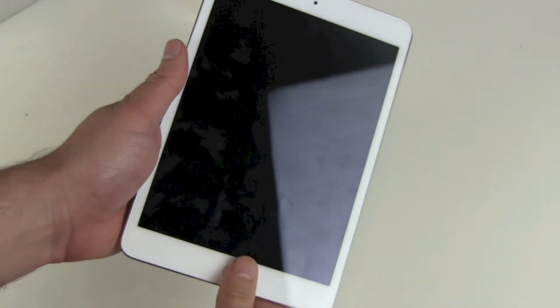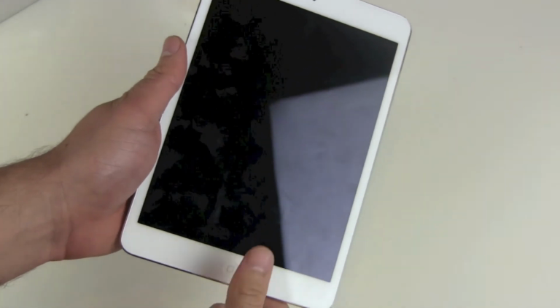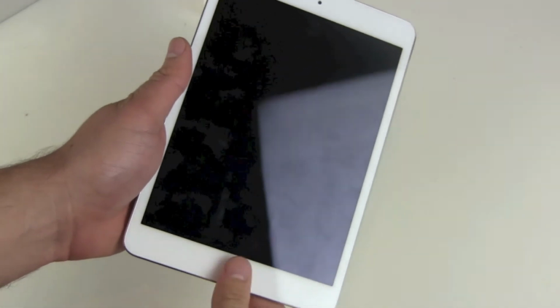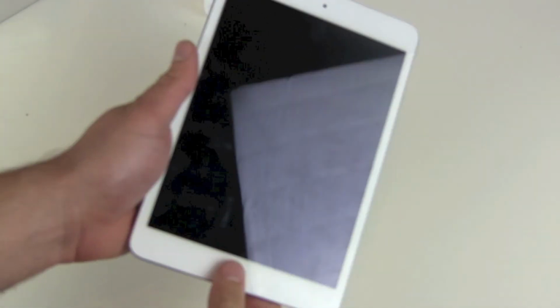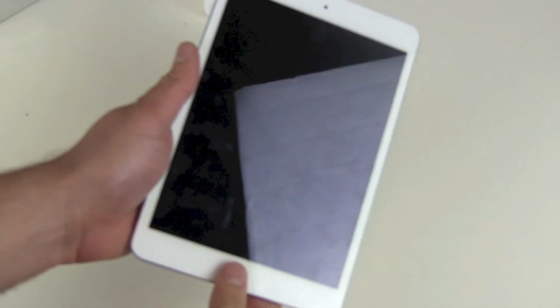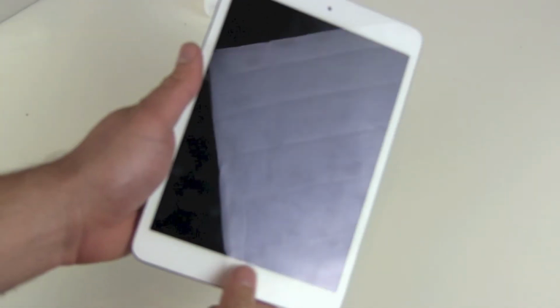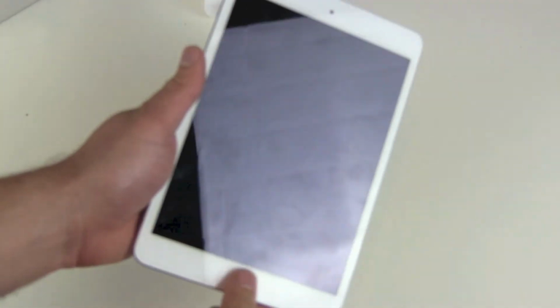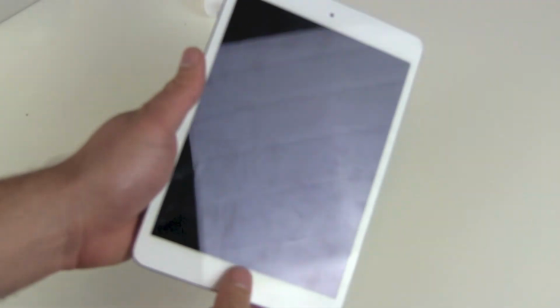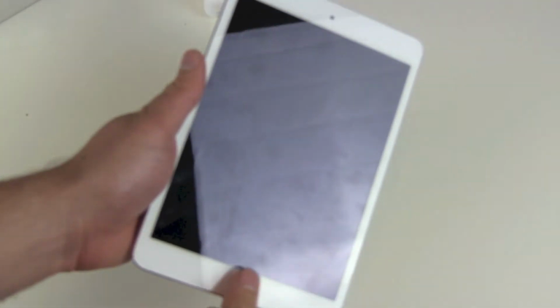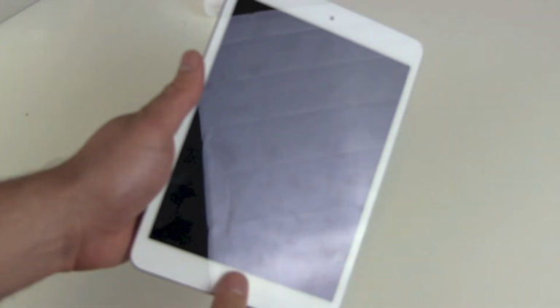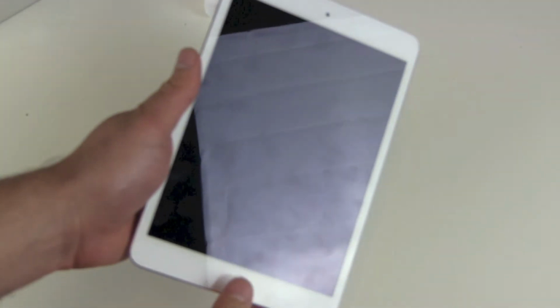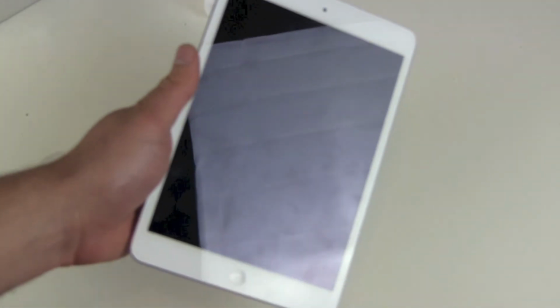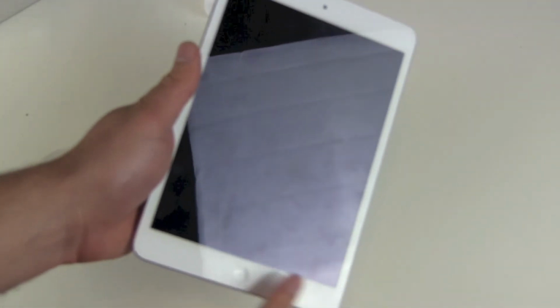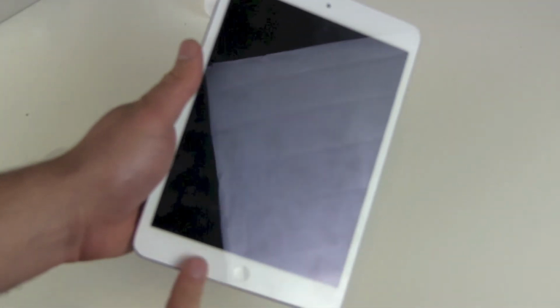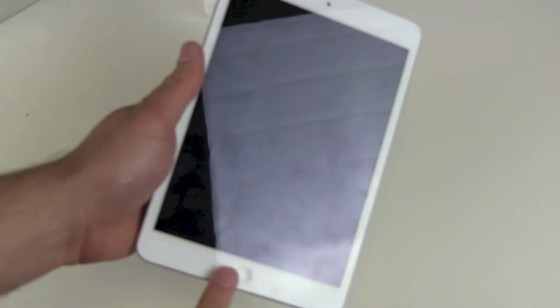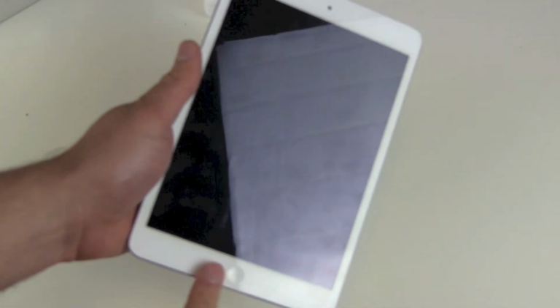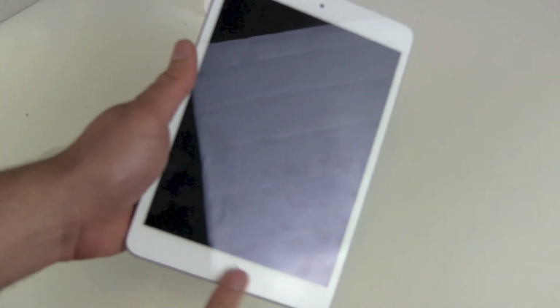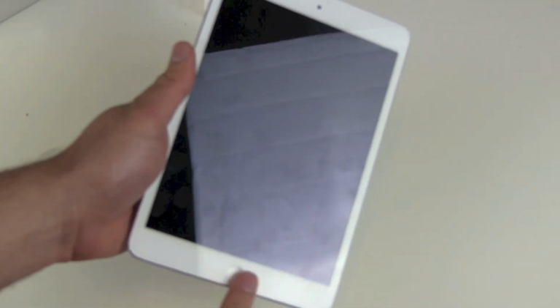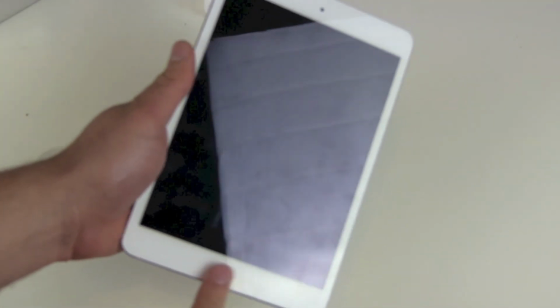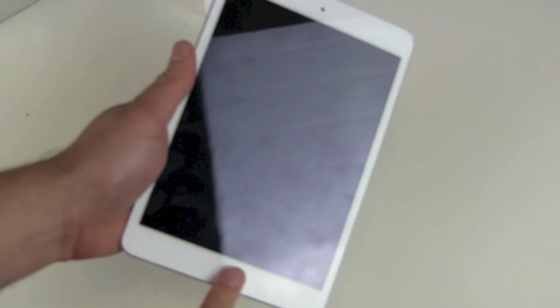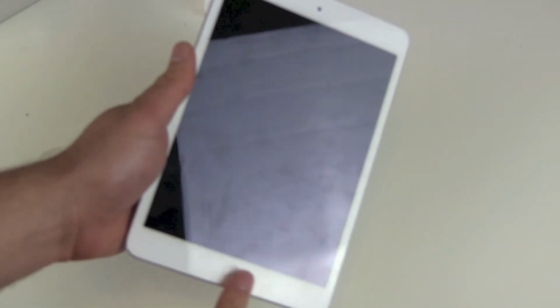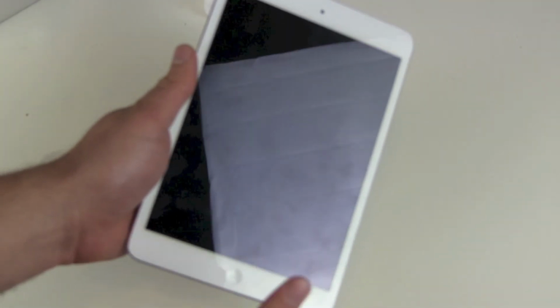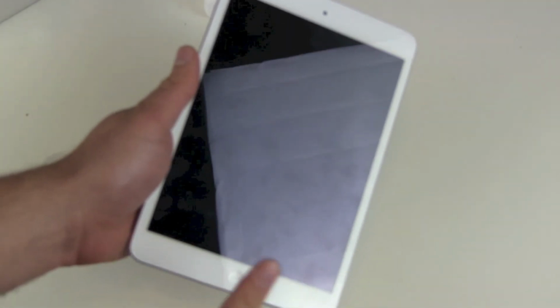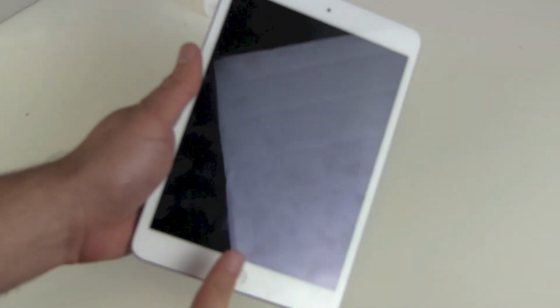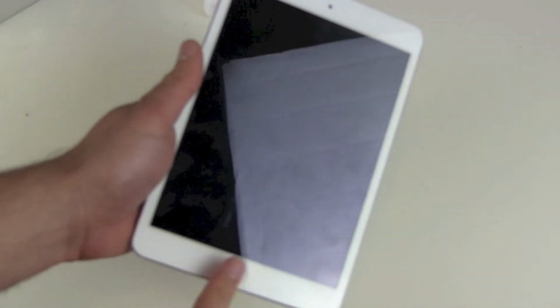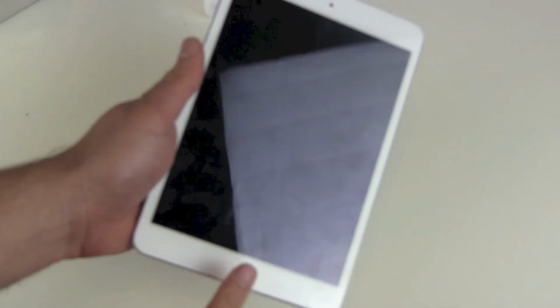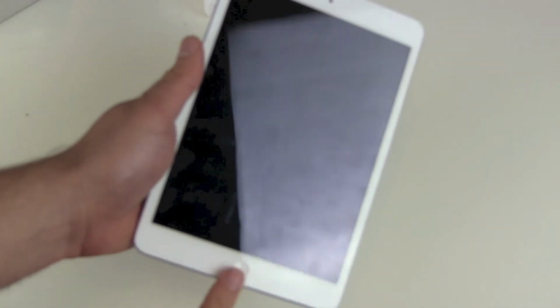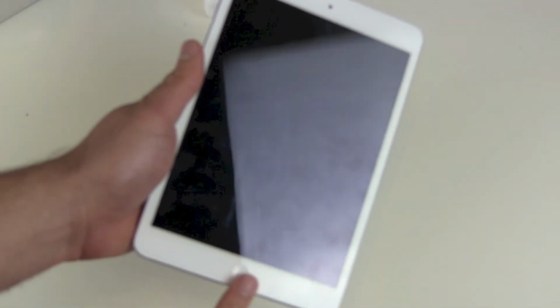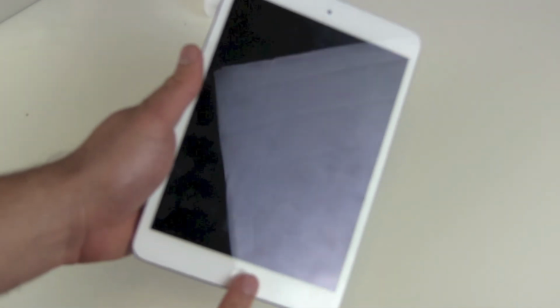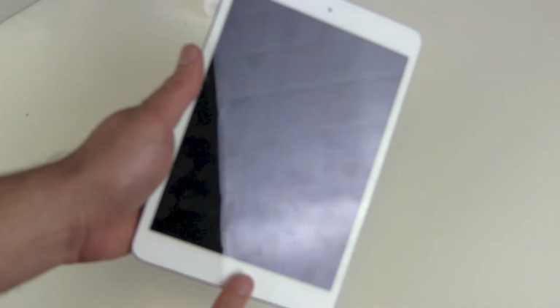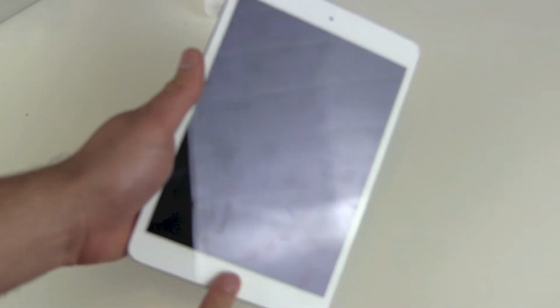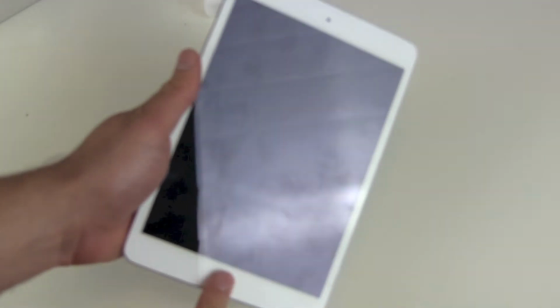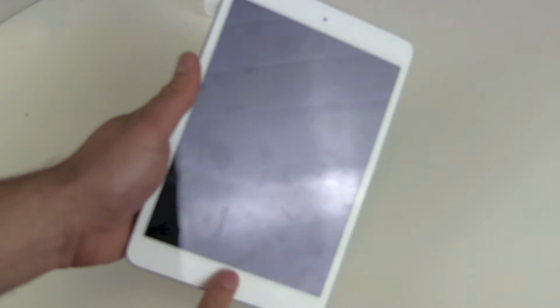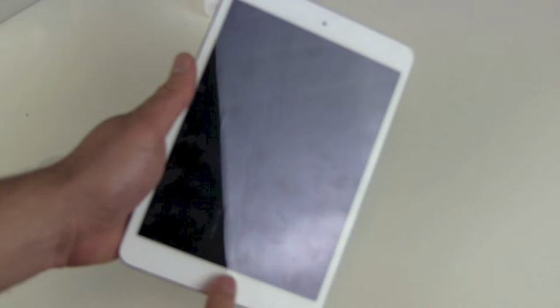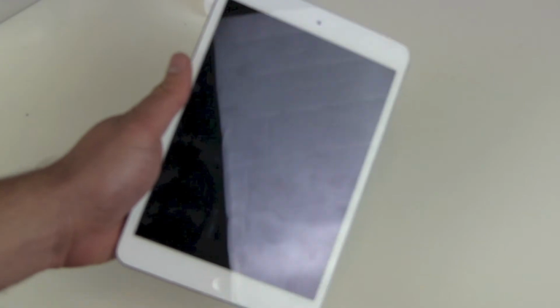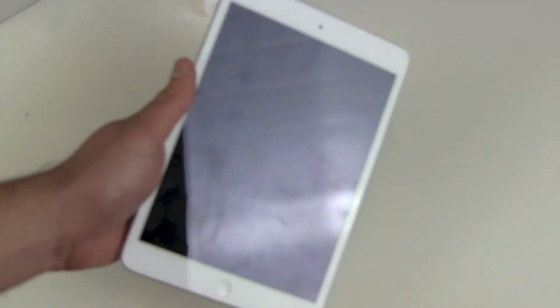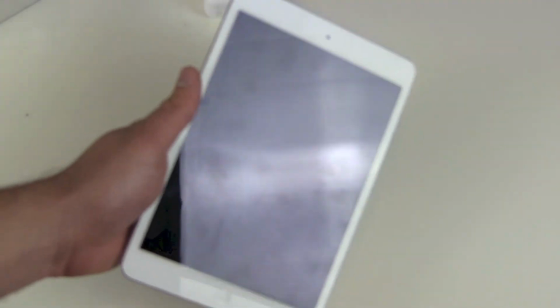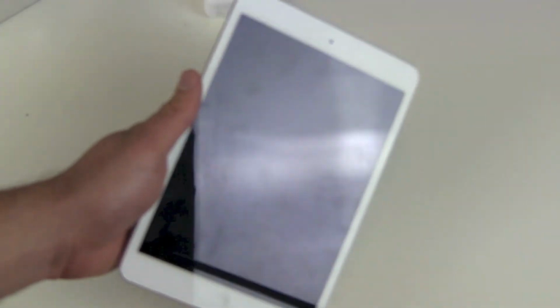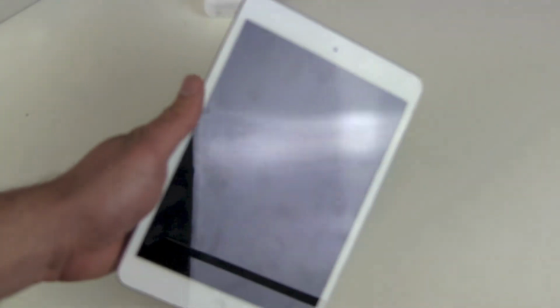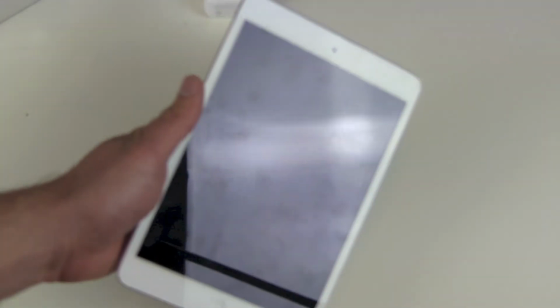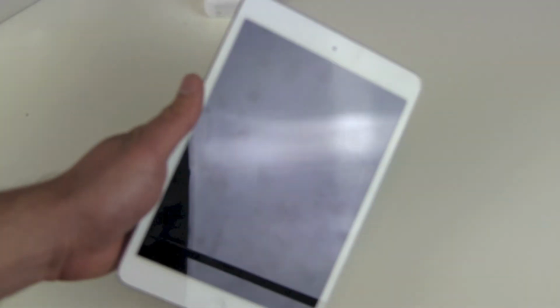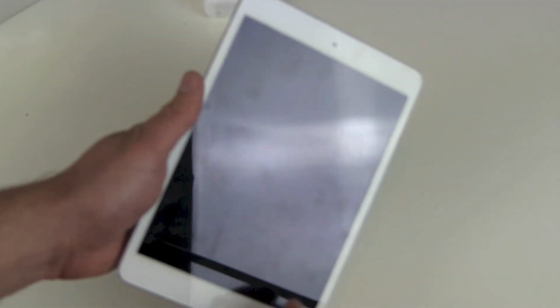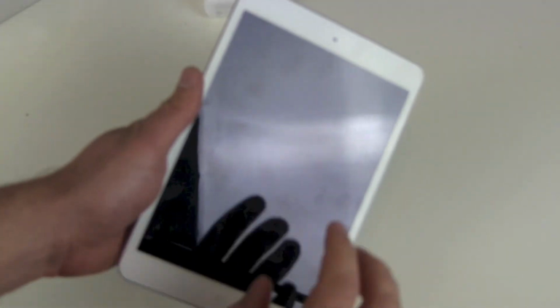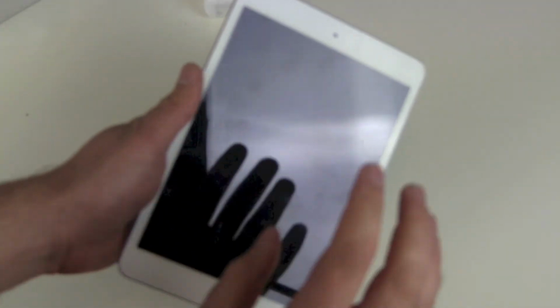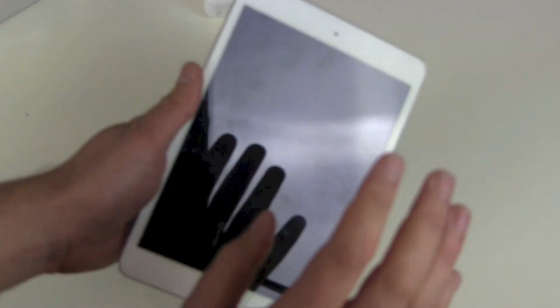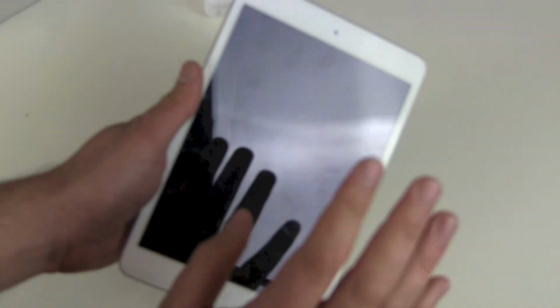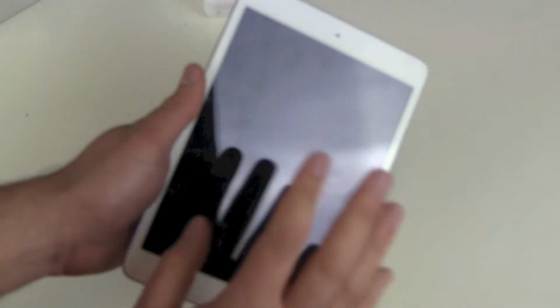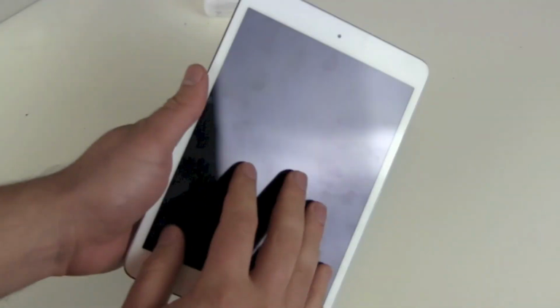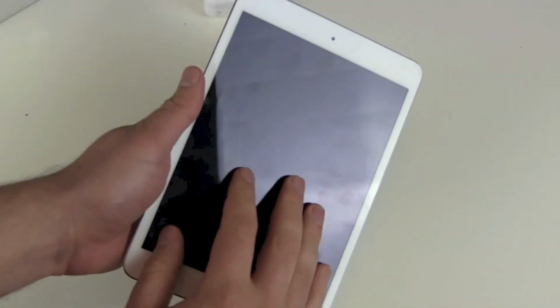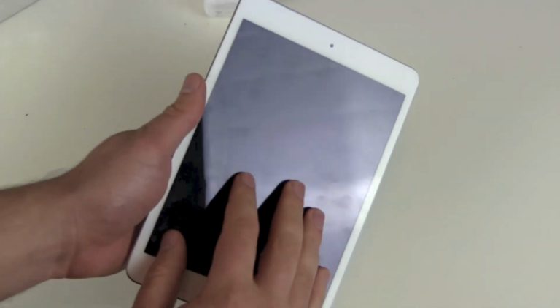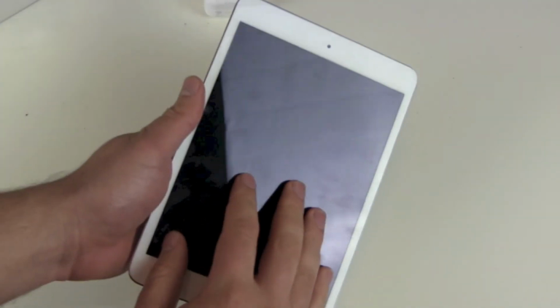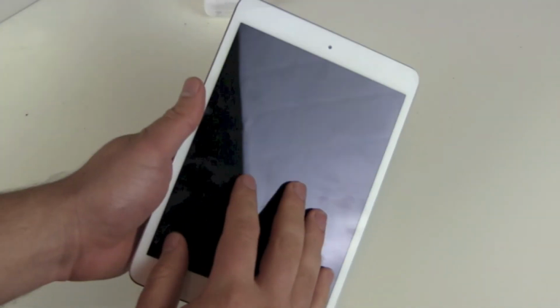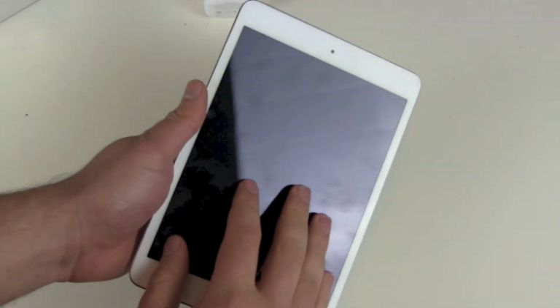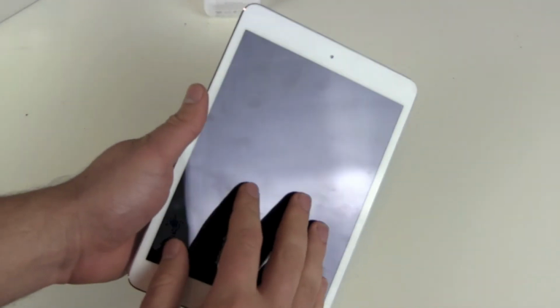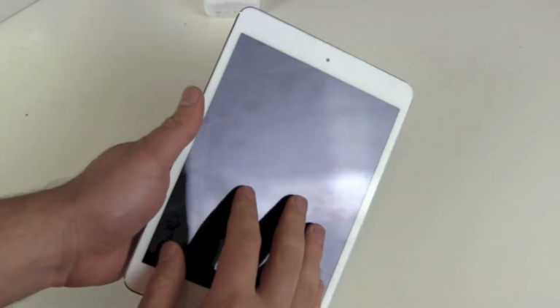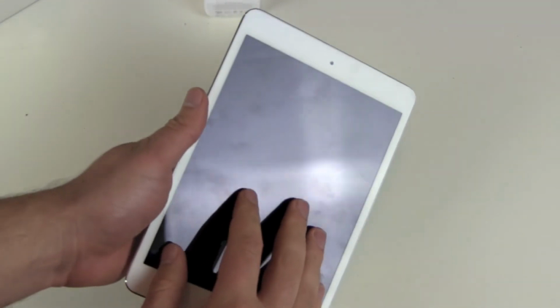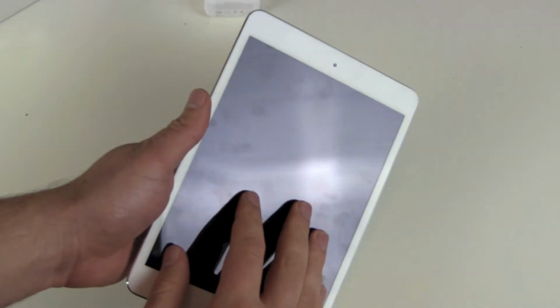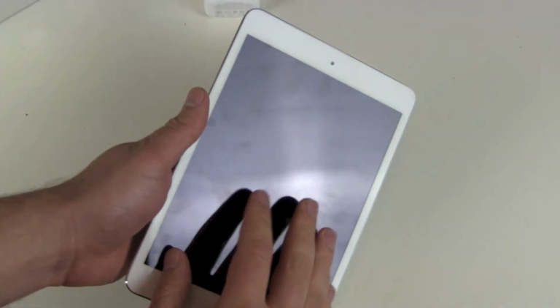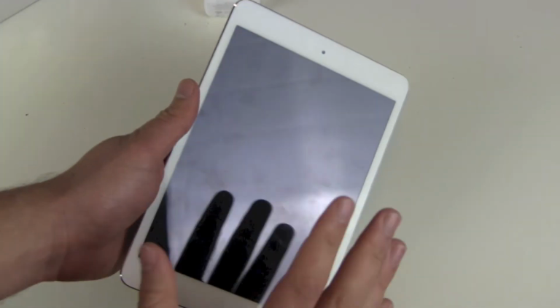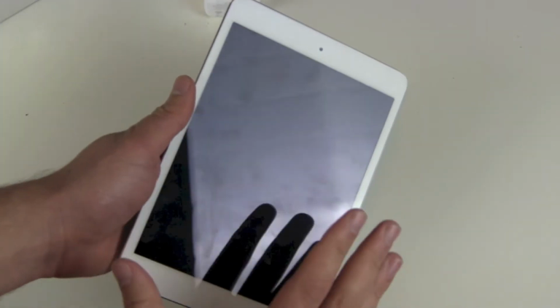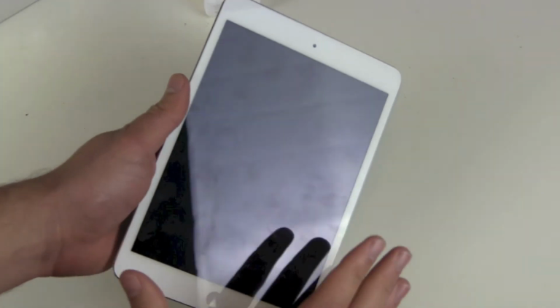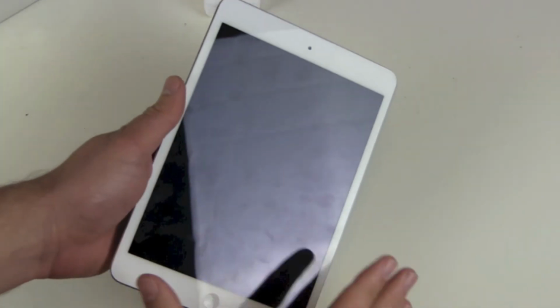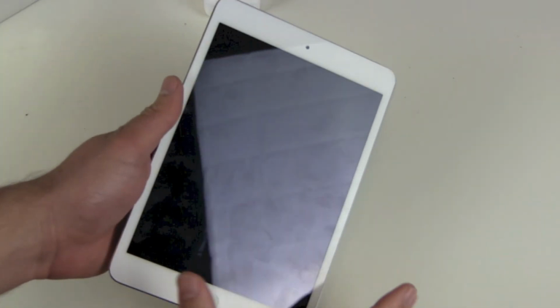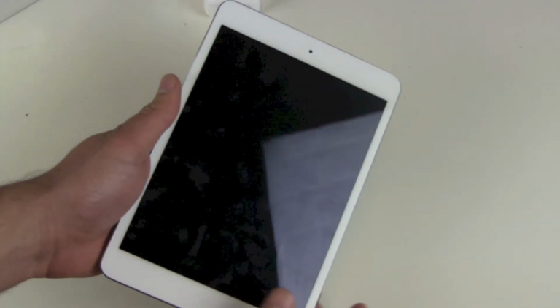No Touch ID sensor here — no fingerprint reader. And of course, our new Retina display.